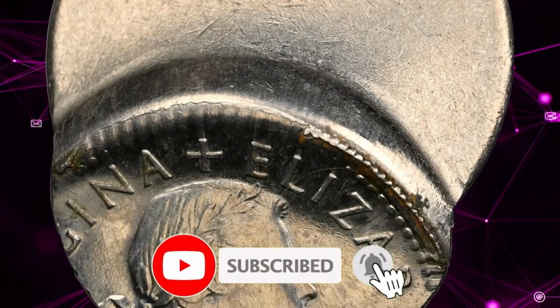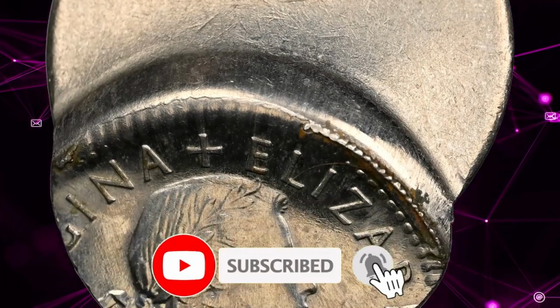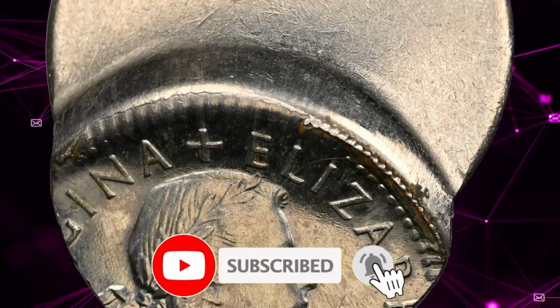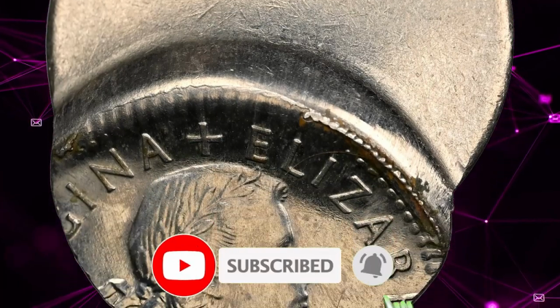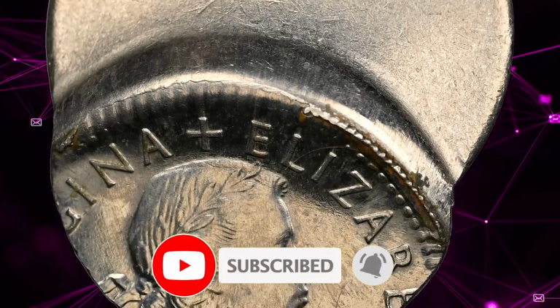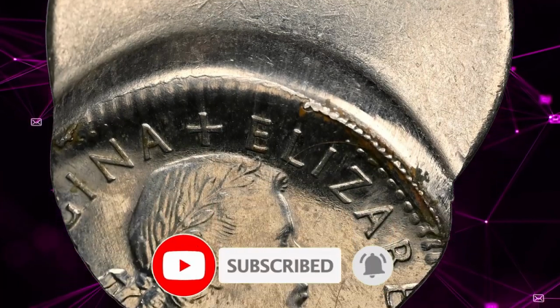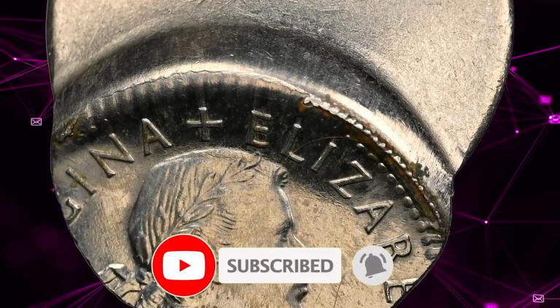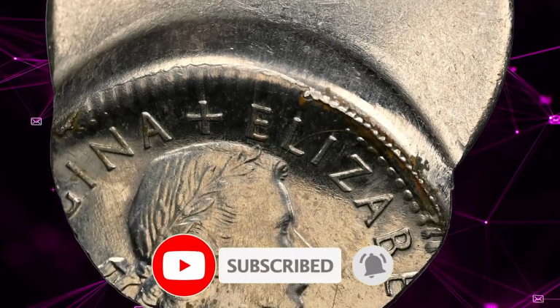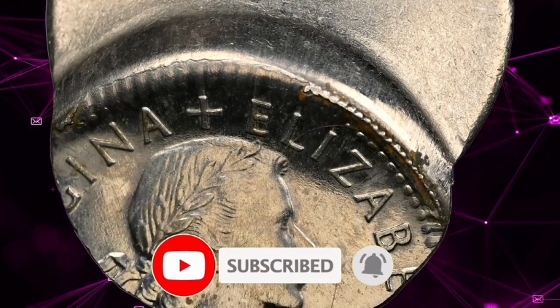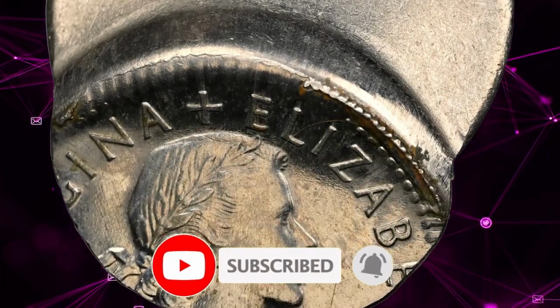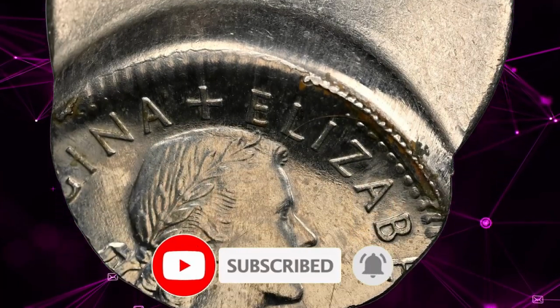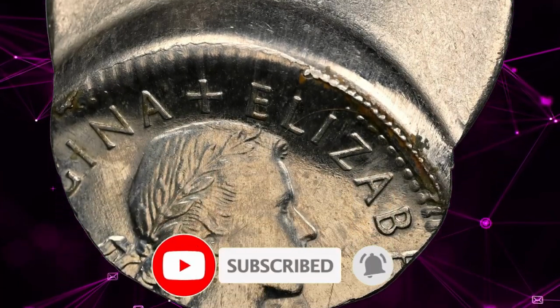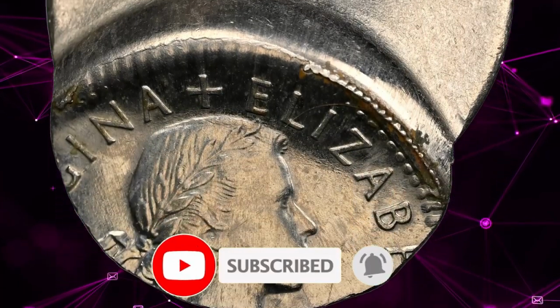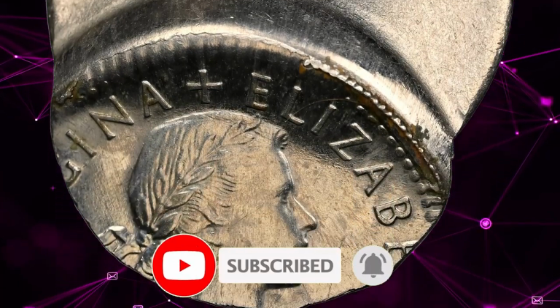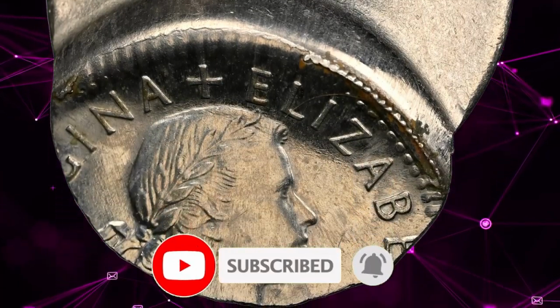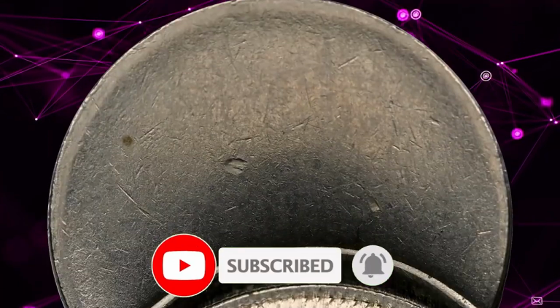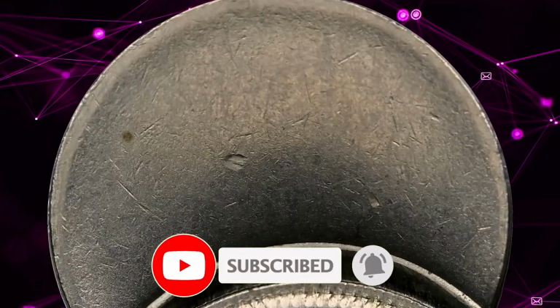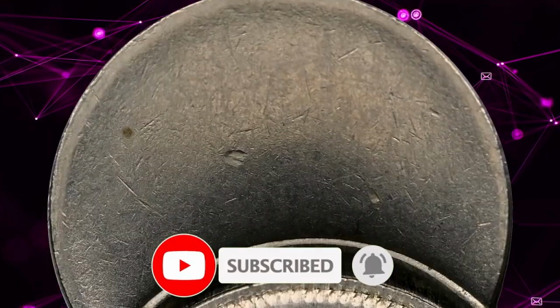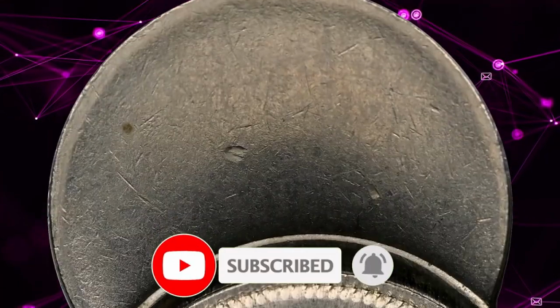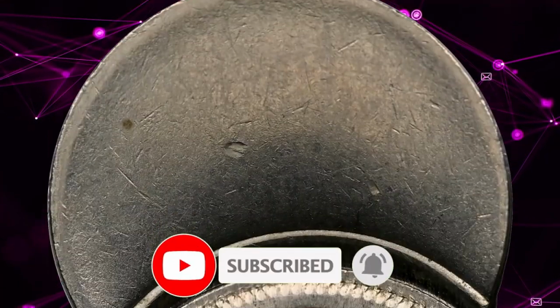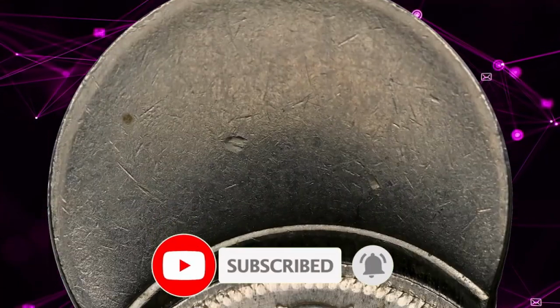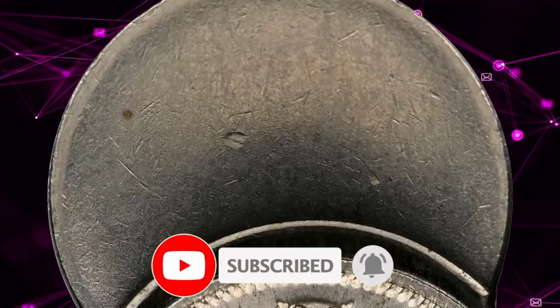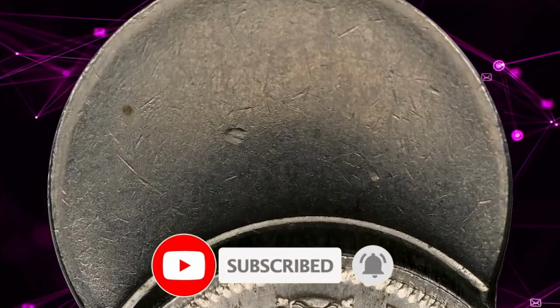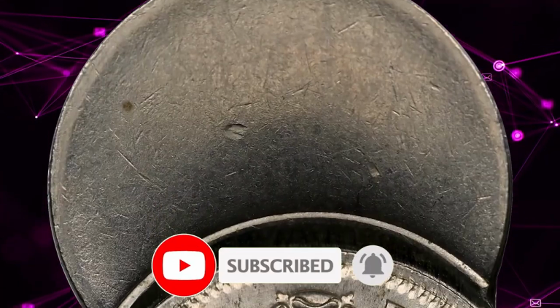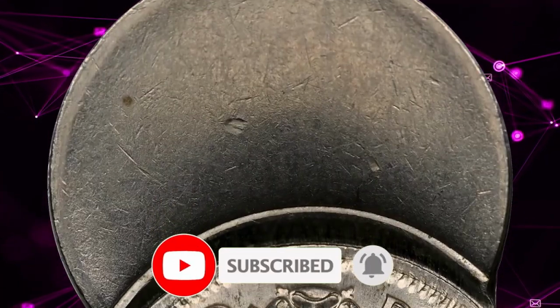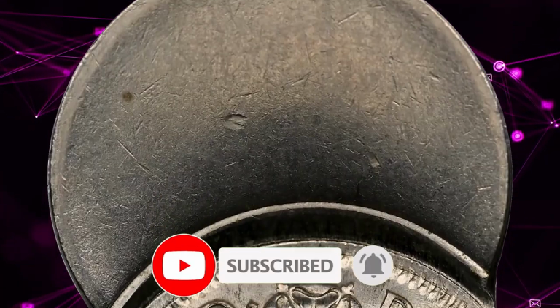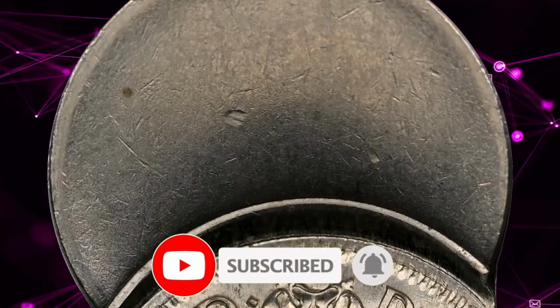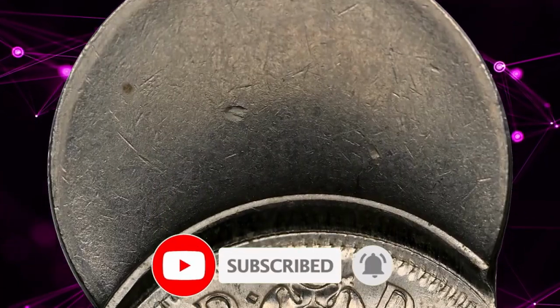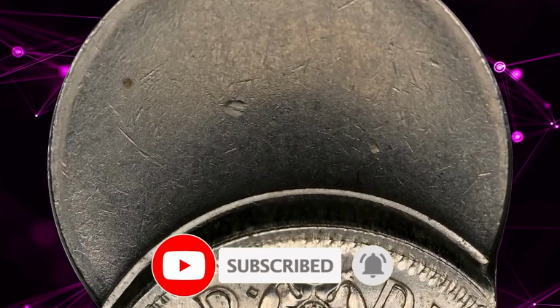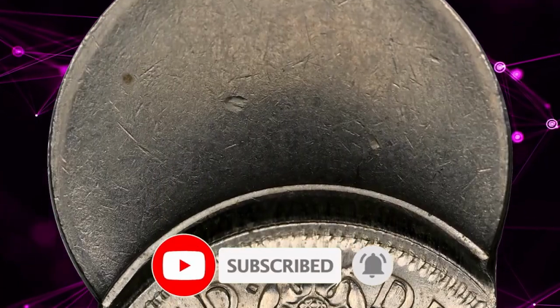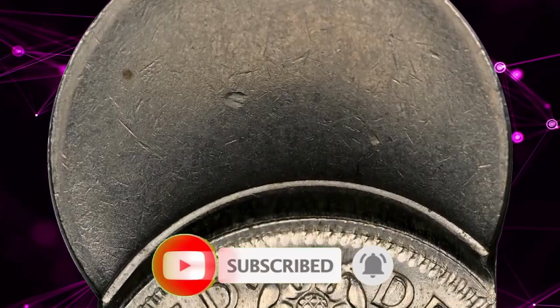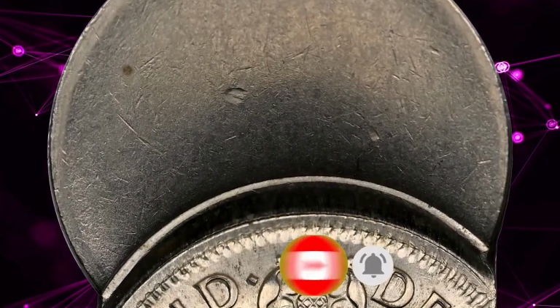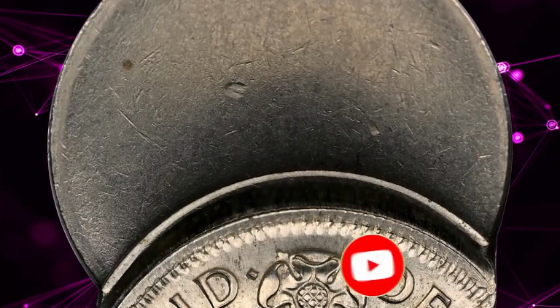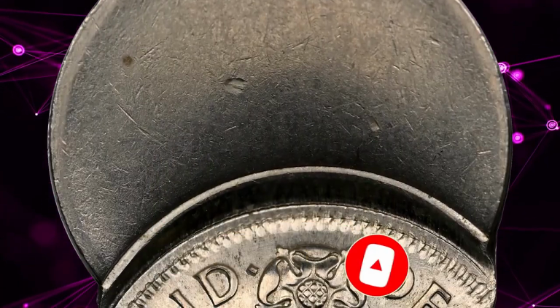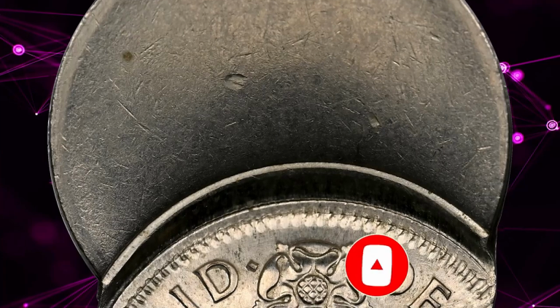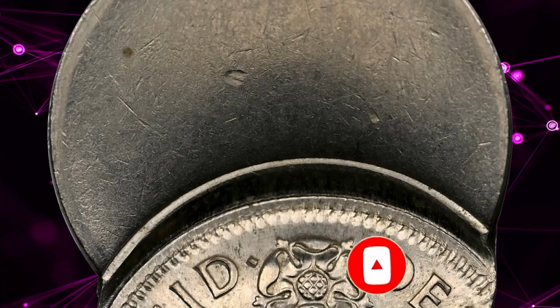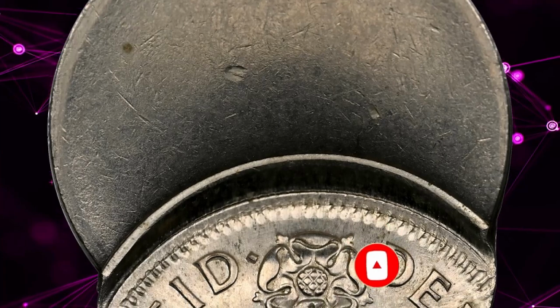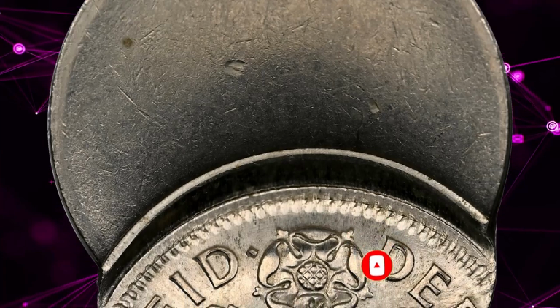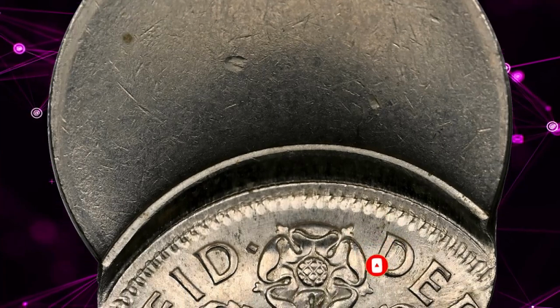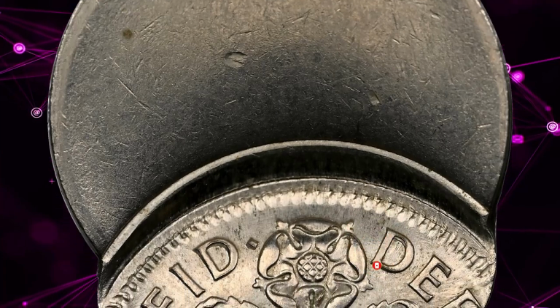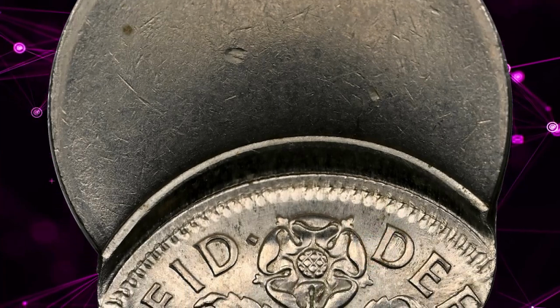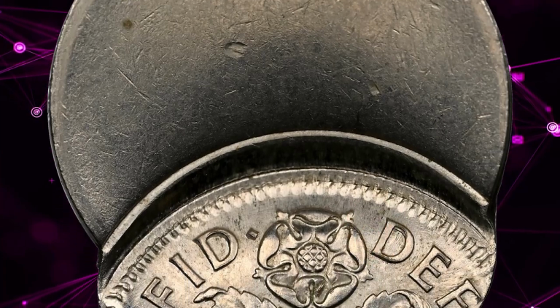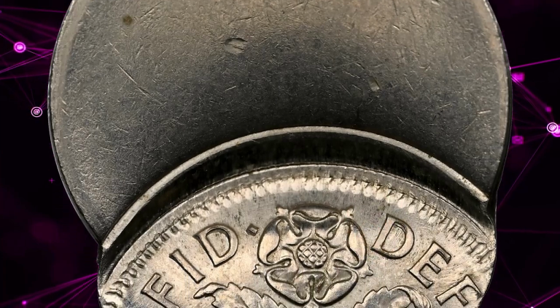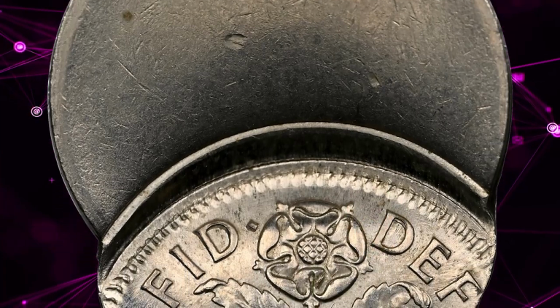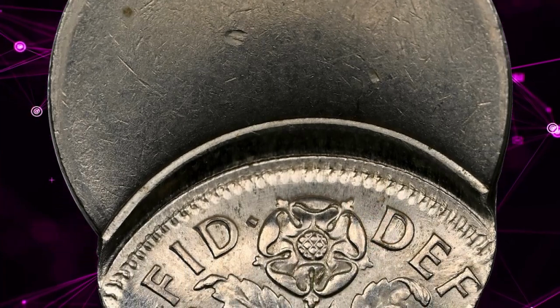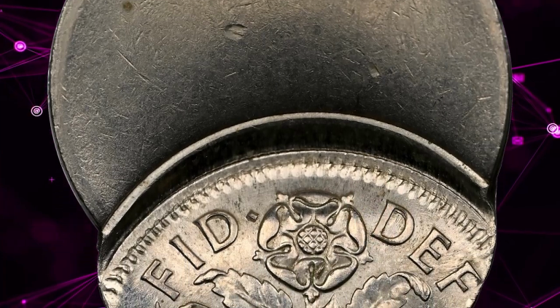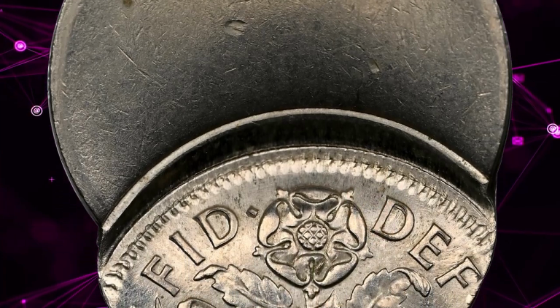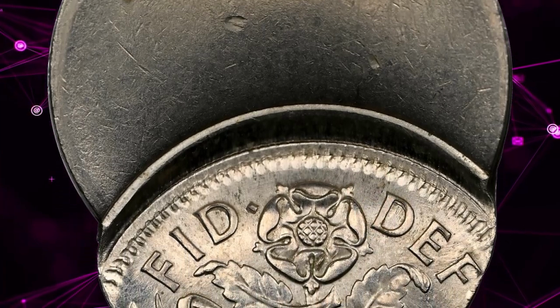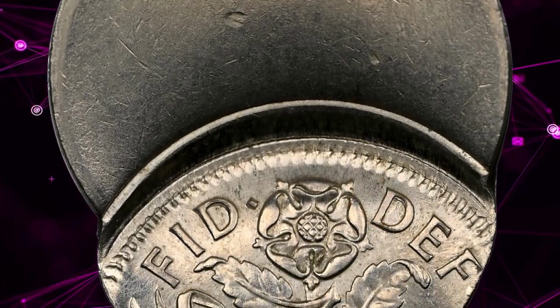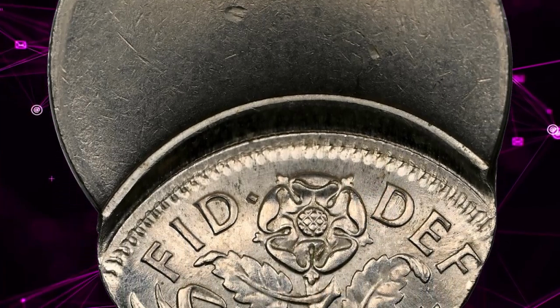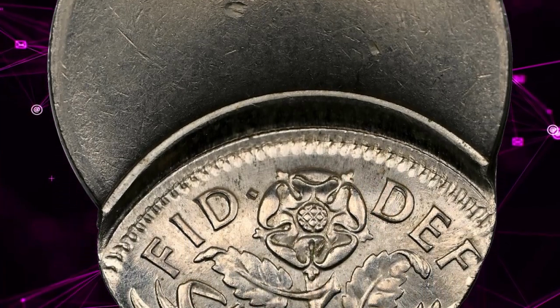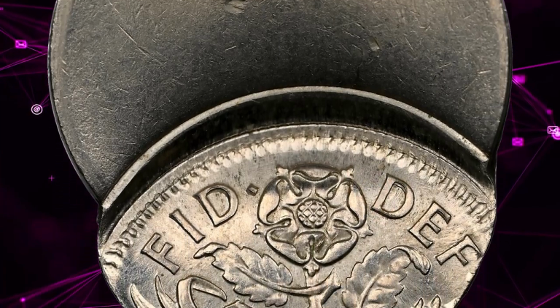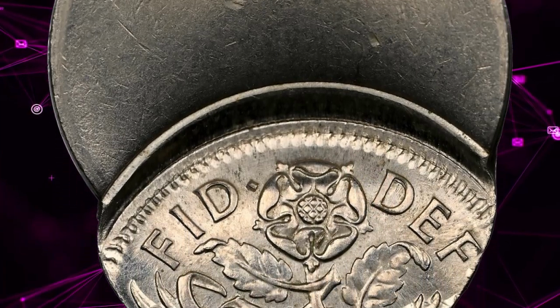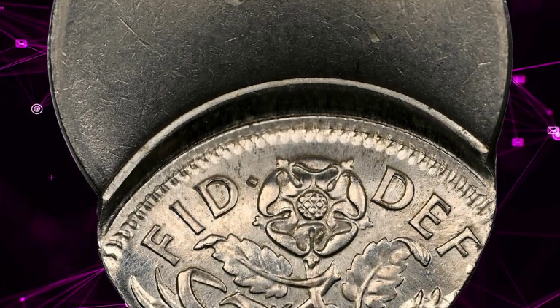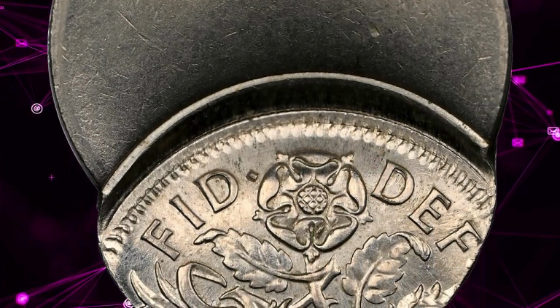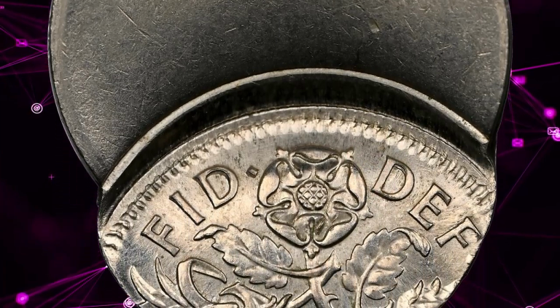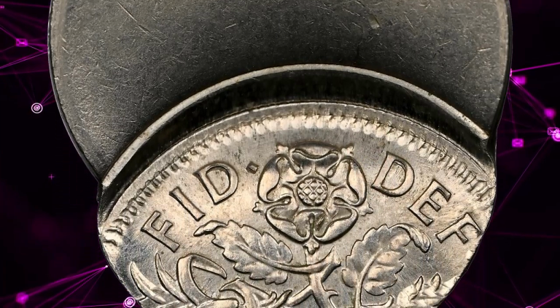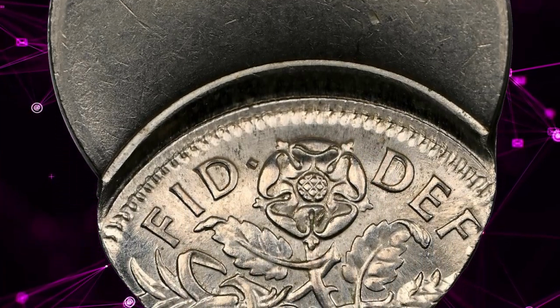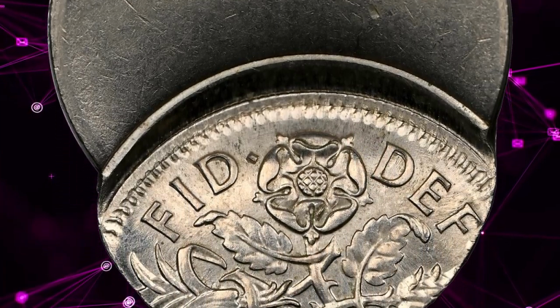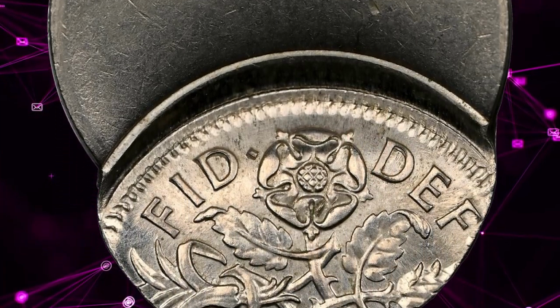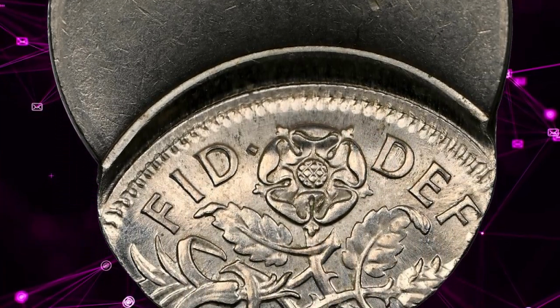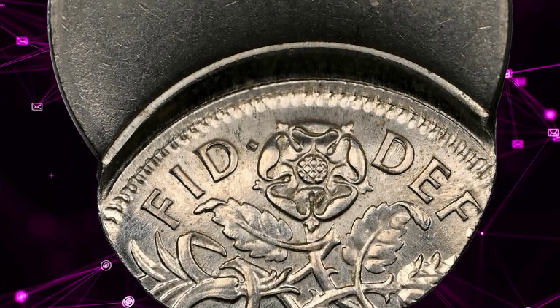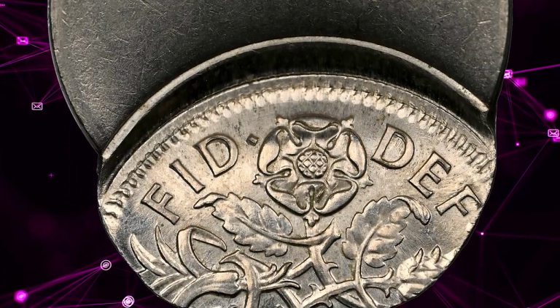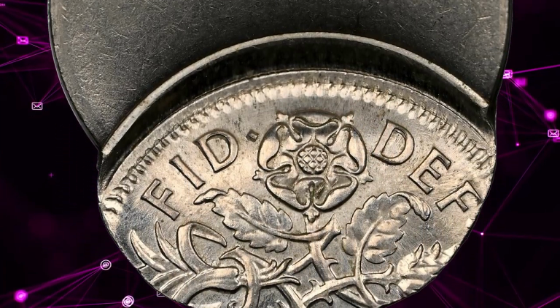Thanks for watching this video. Please like, comment, and subscribe. God willing, see you in the next episode.